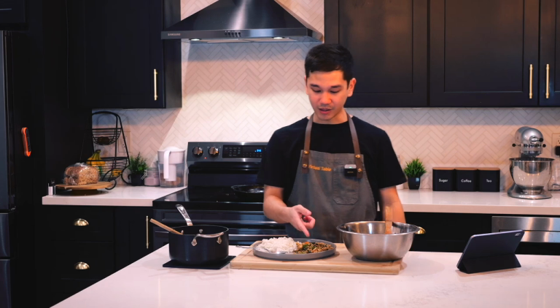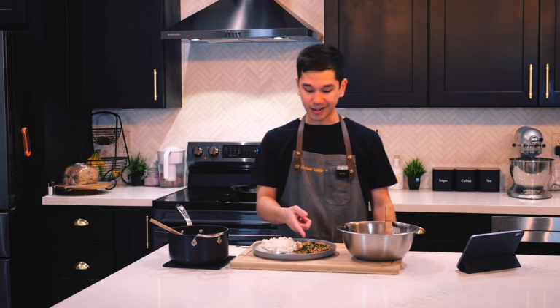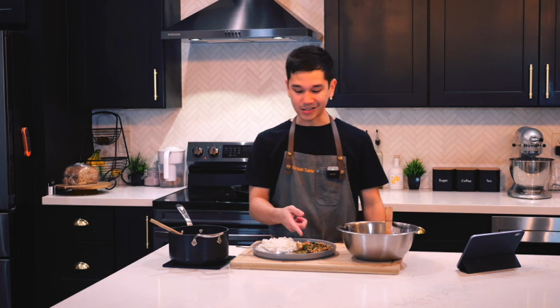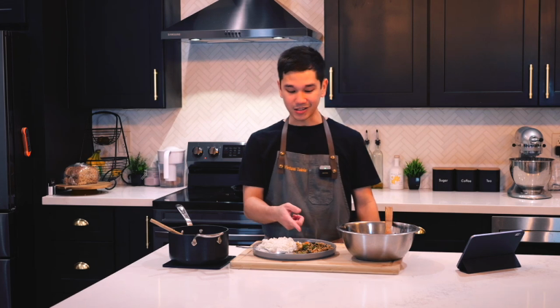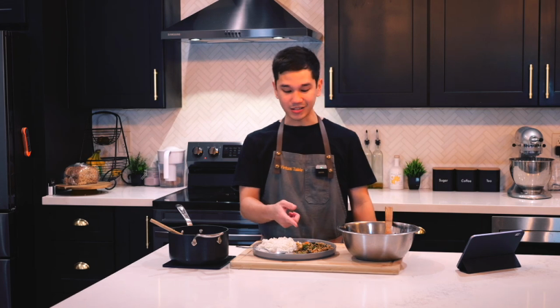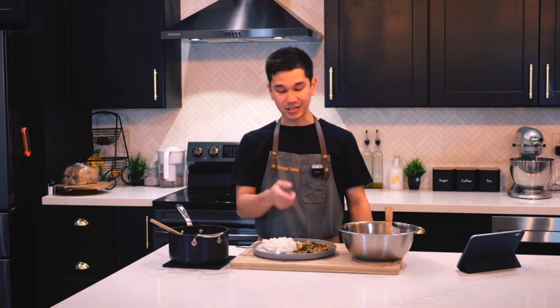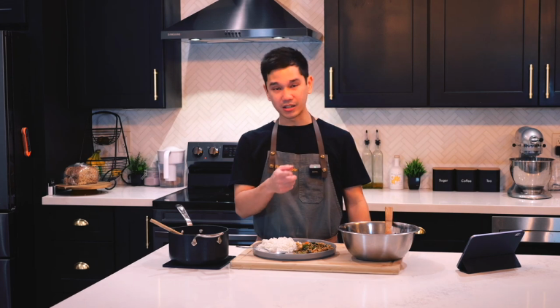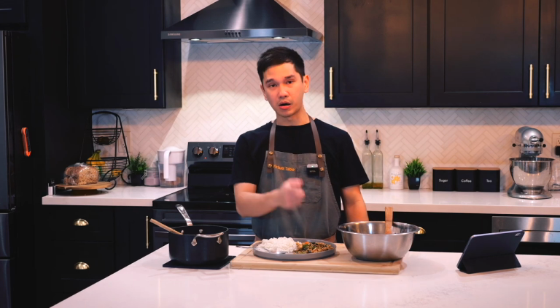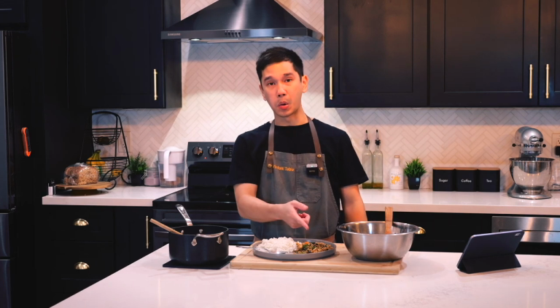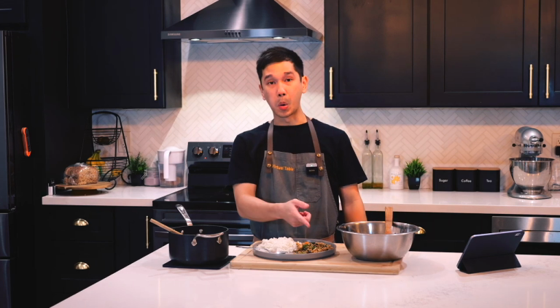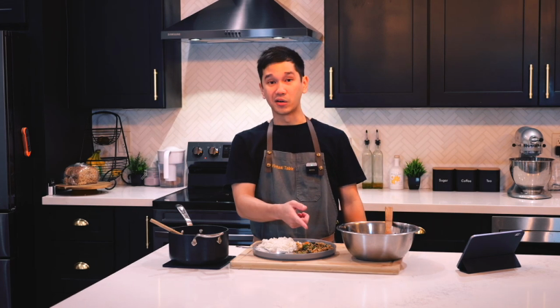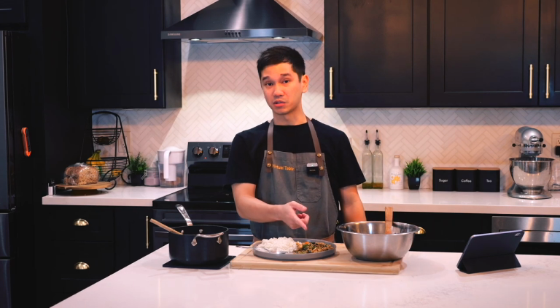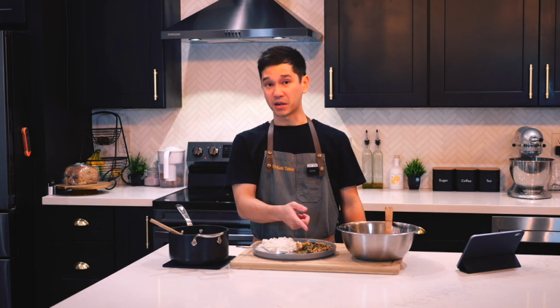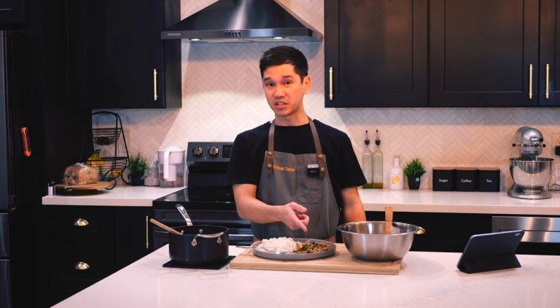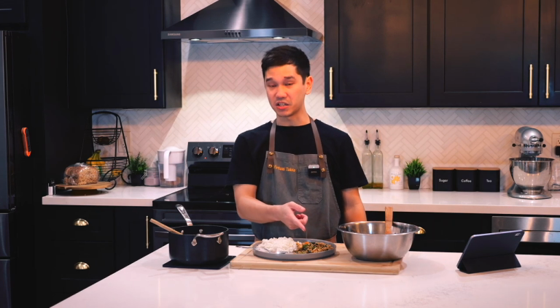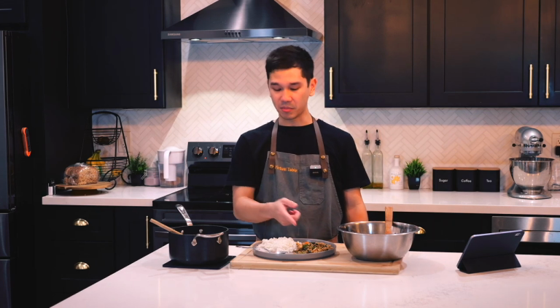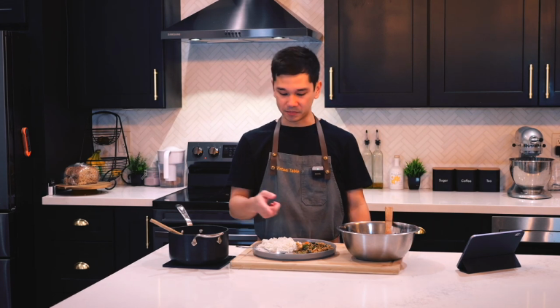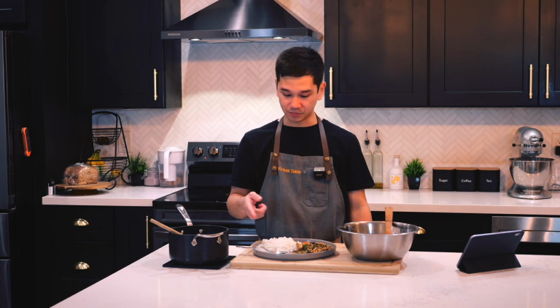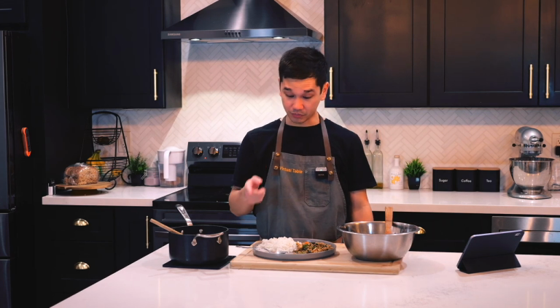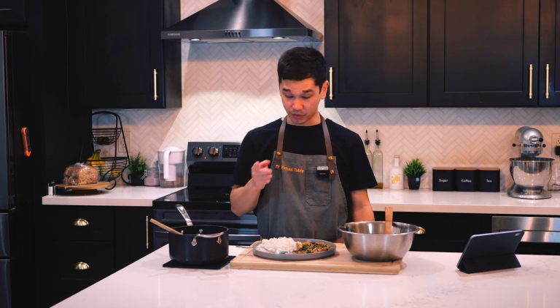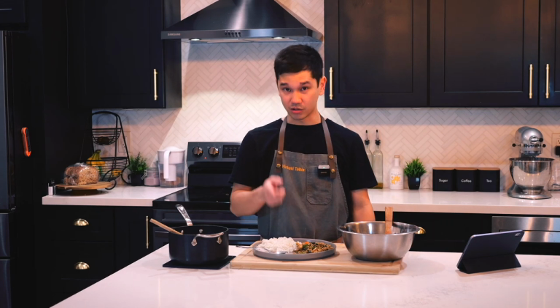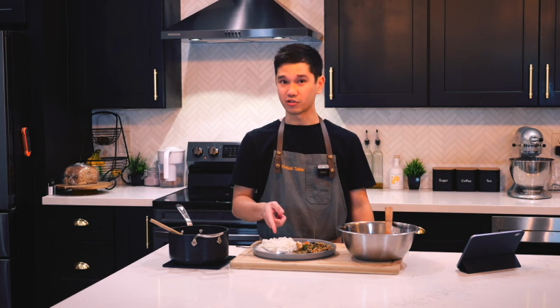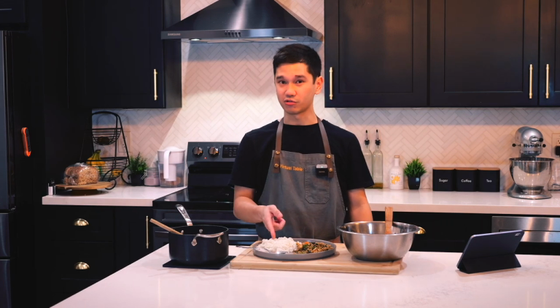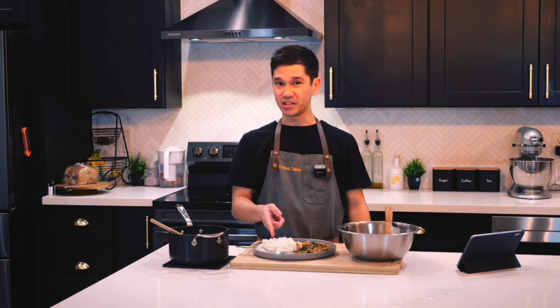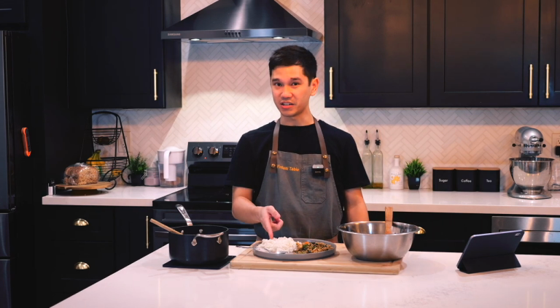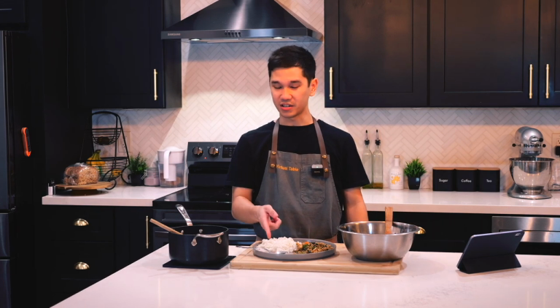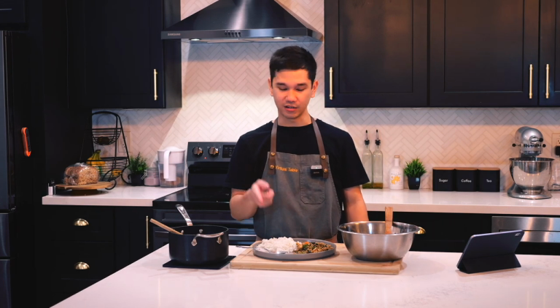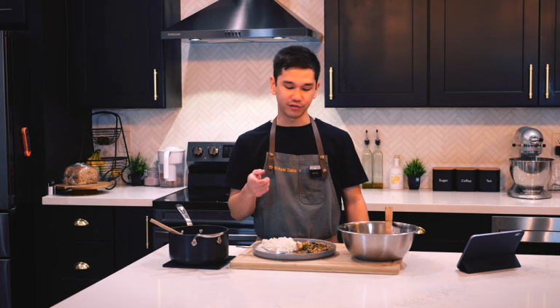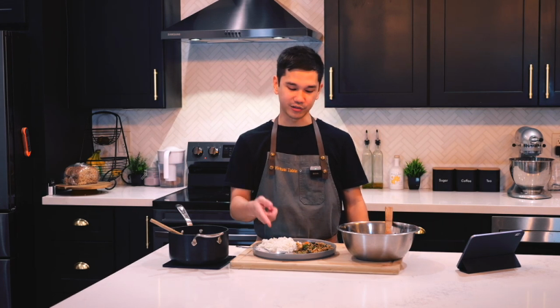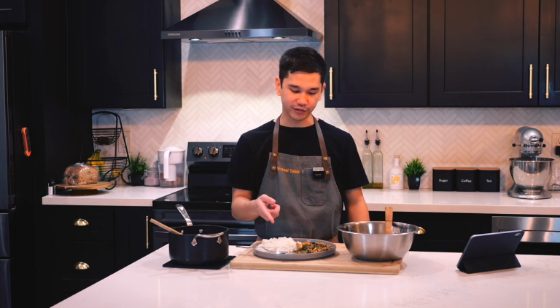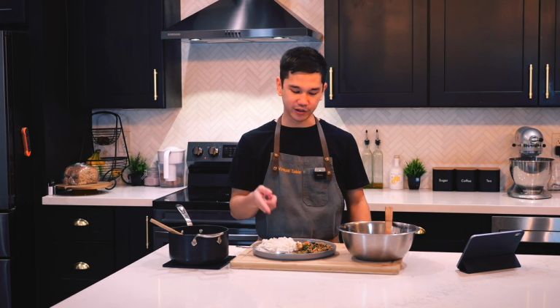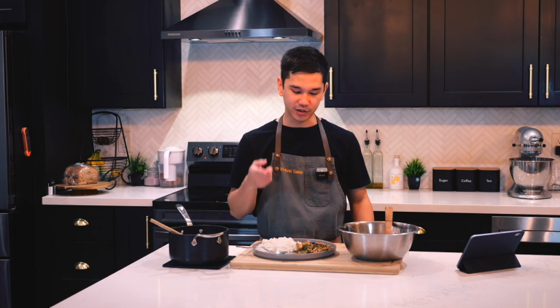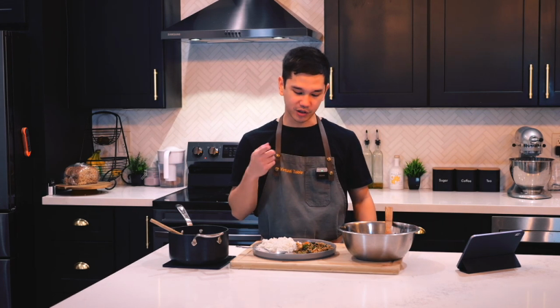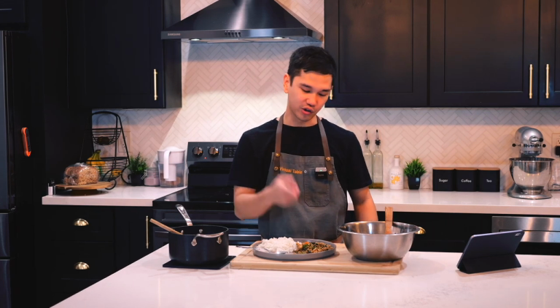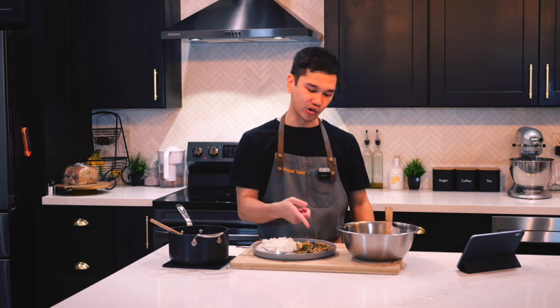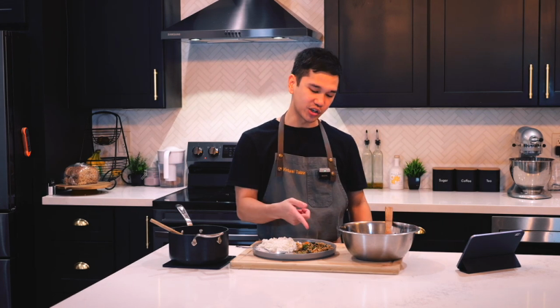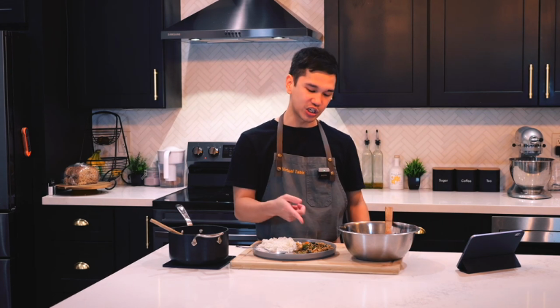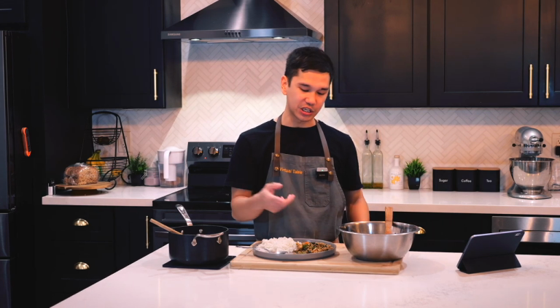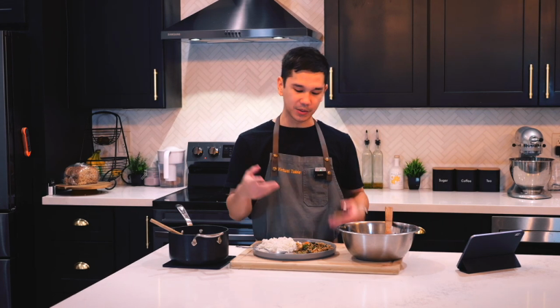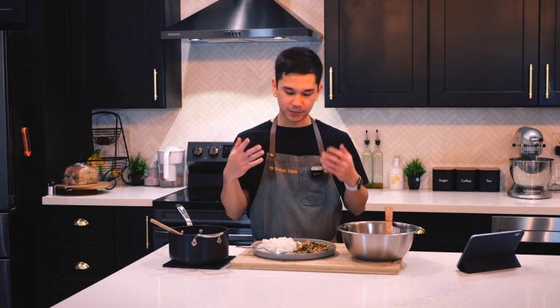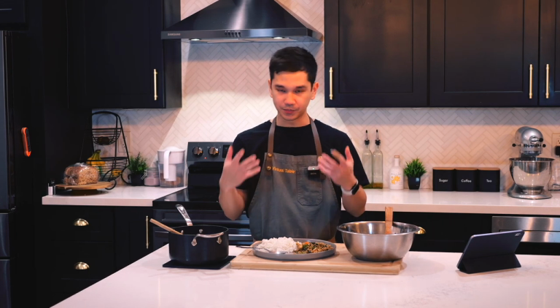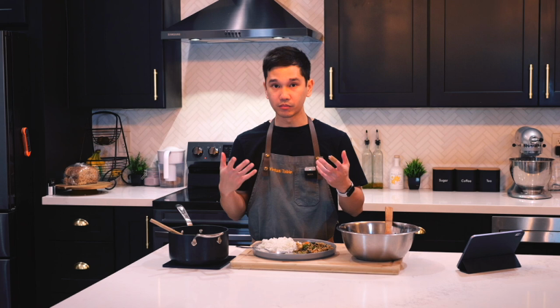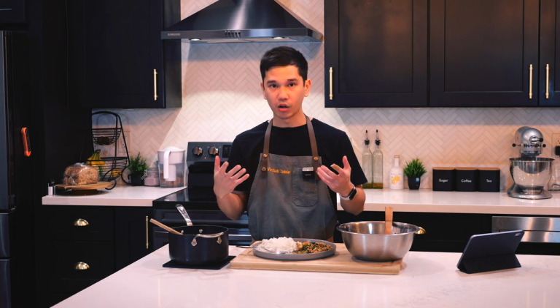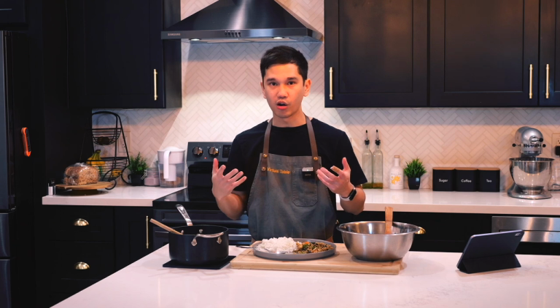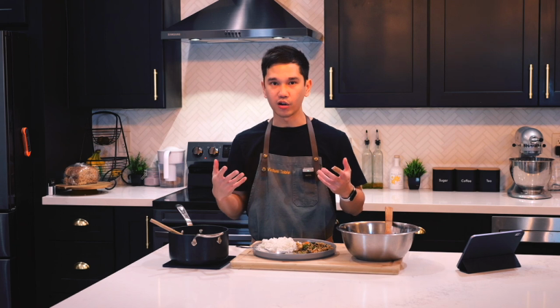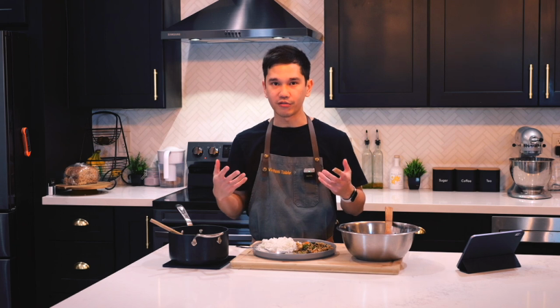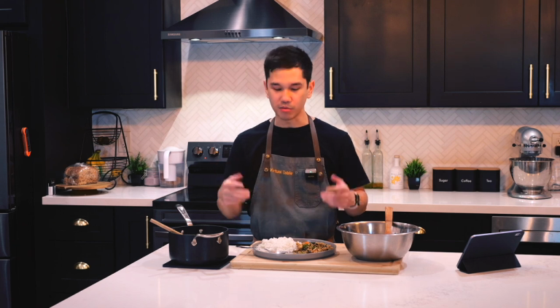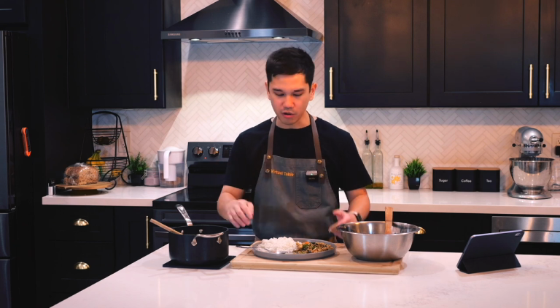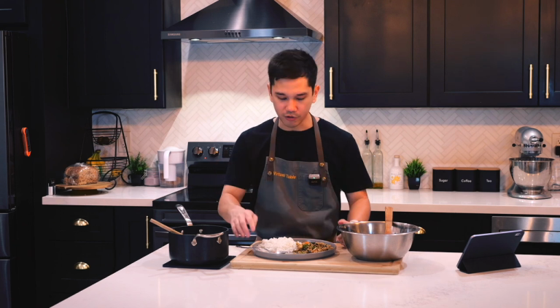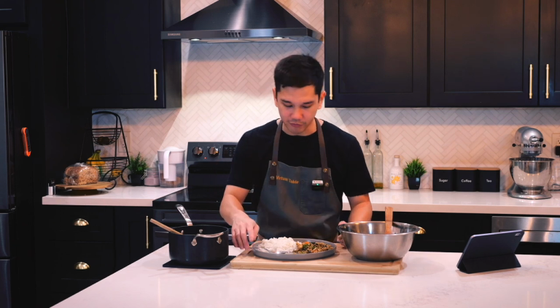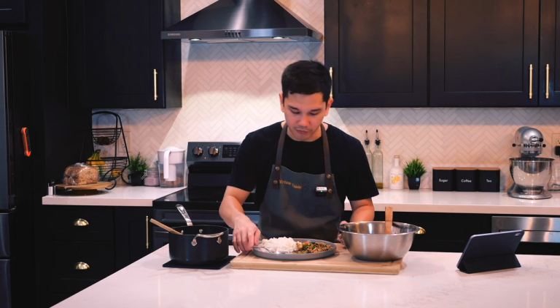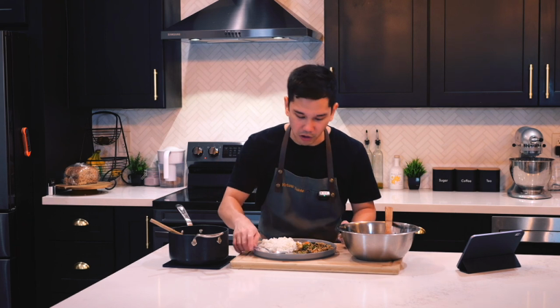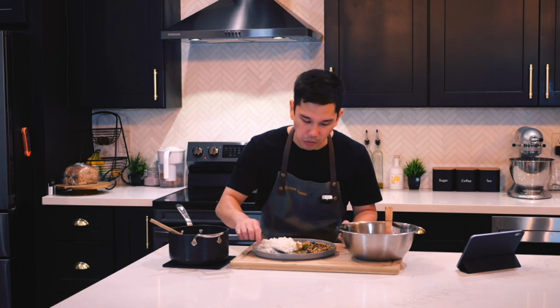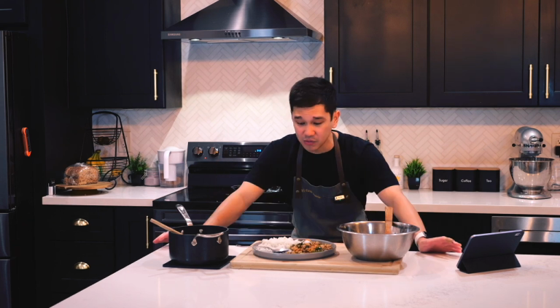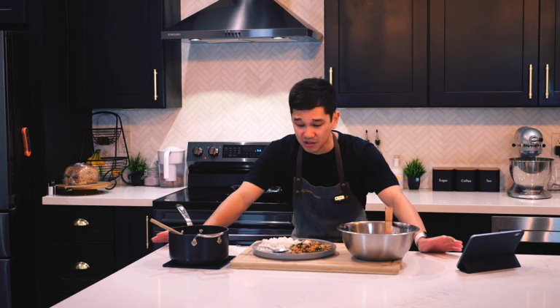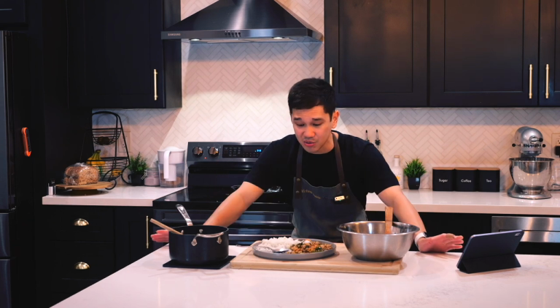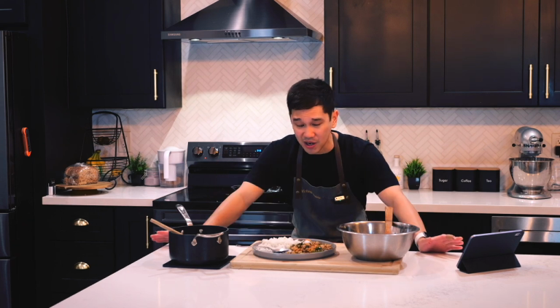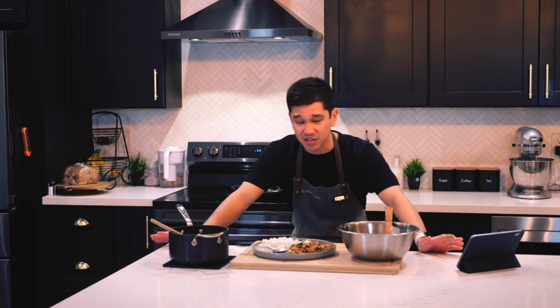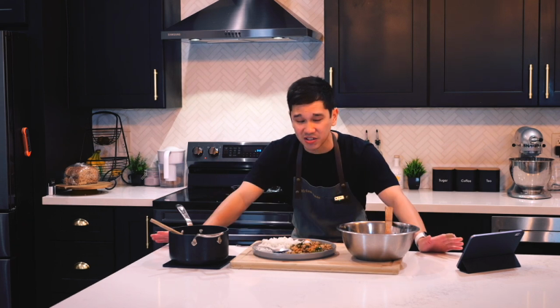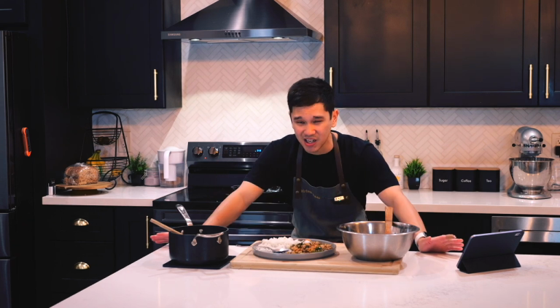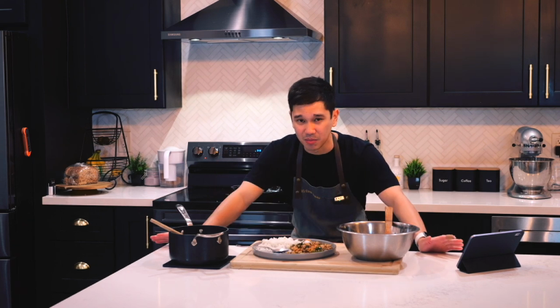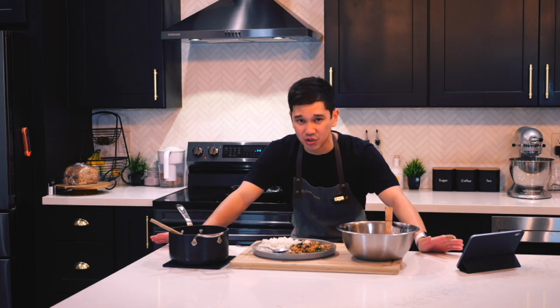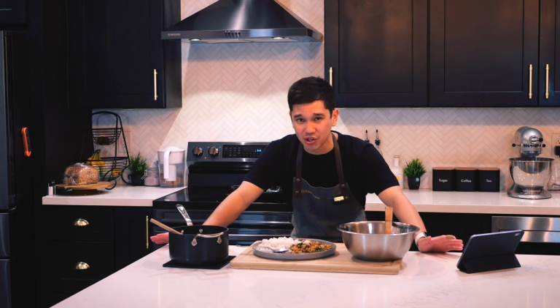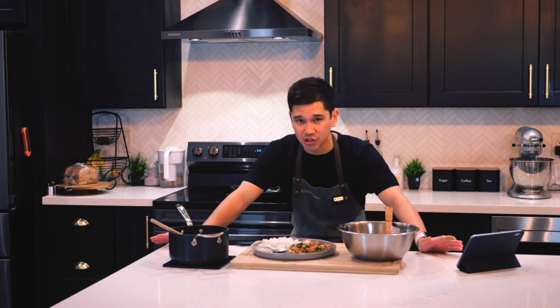That is salty, spicy, sweet, fluffy, crunchy — all of the above. This rice is a game changer.